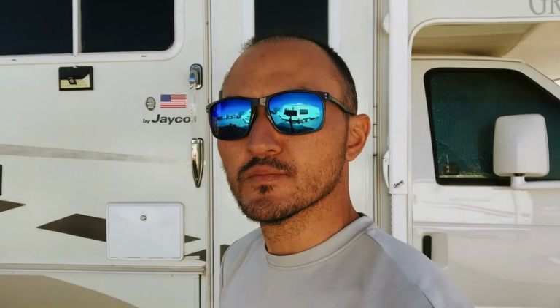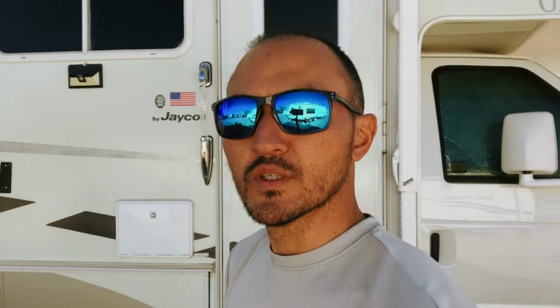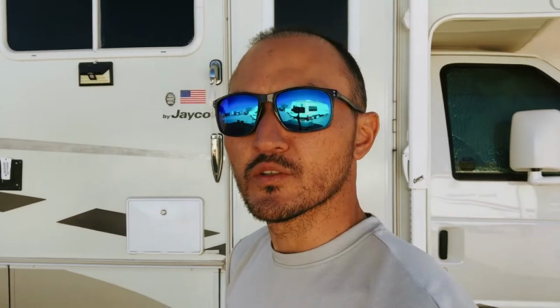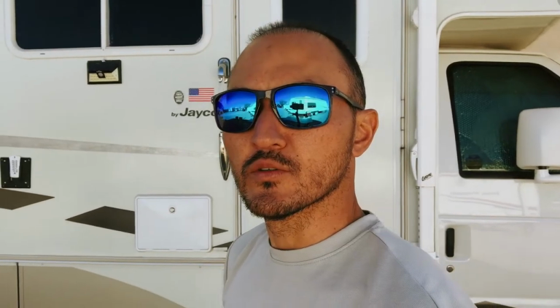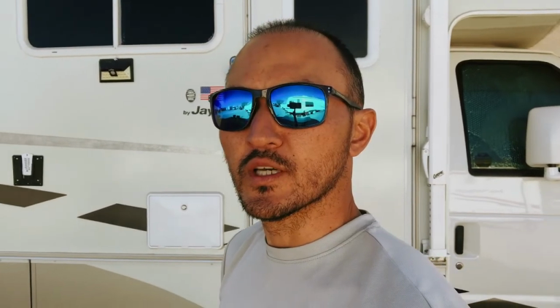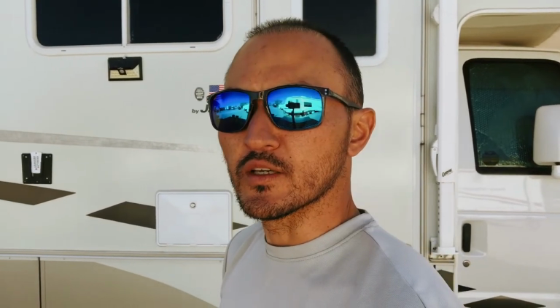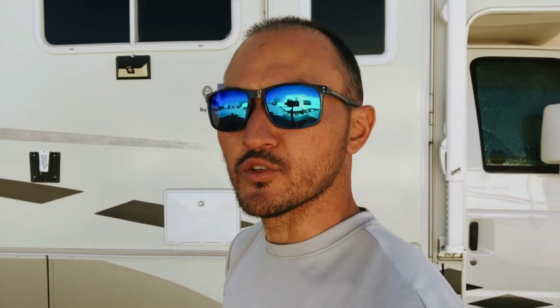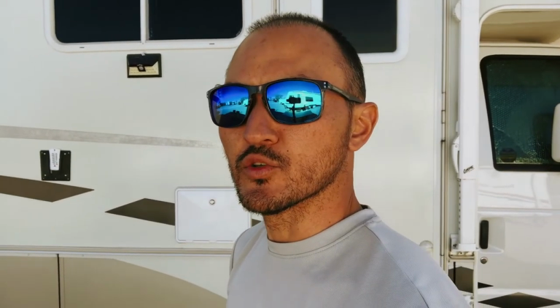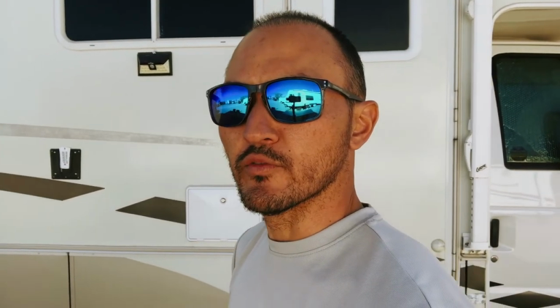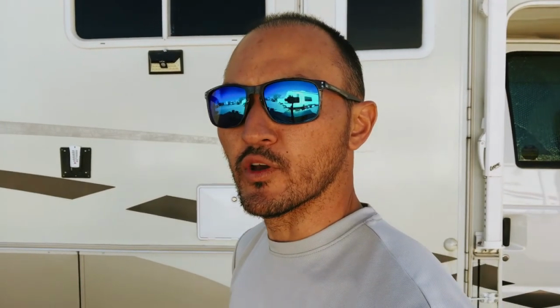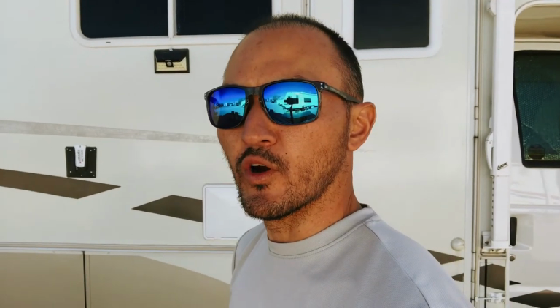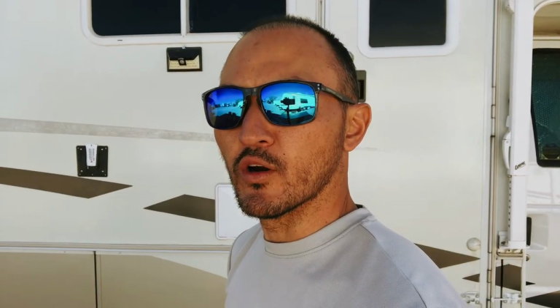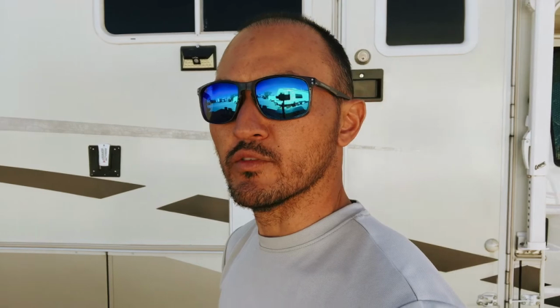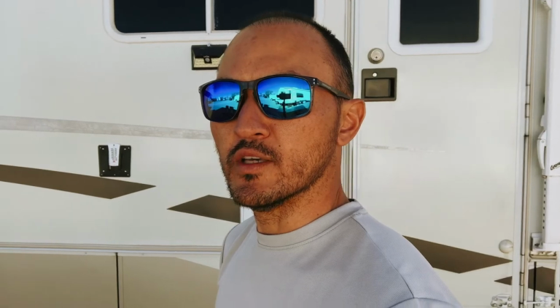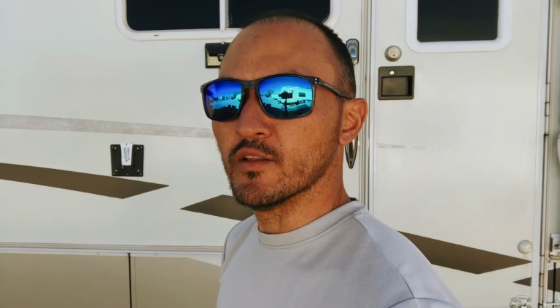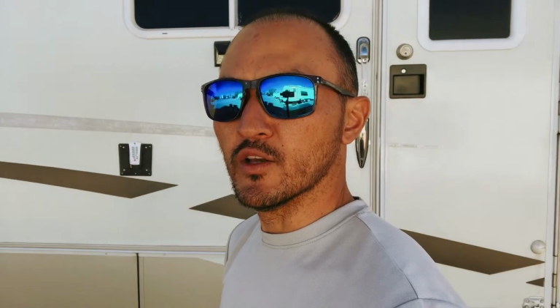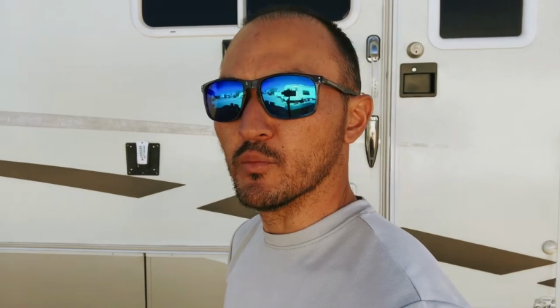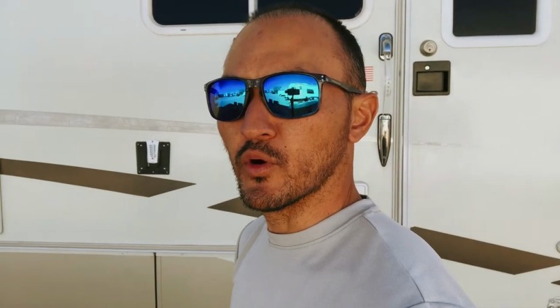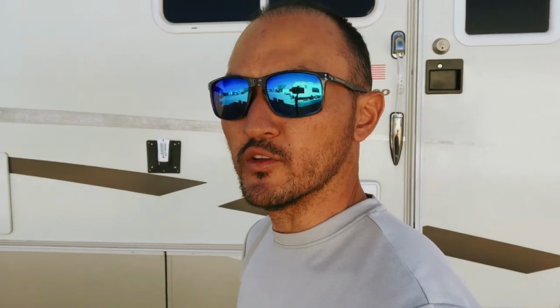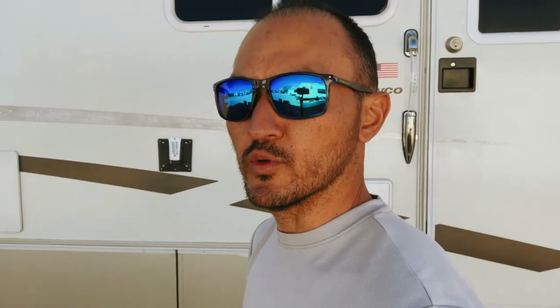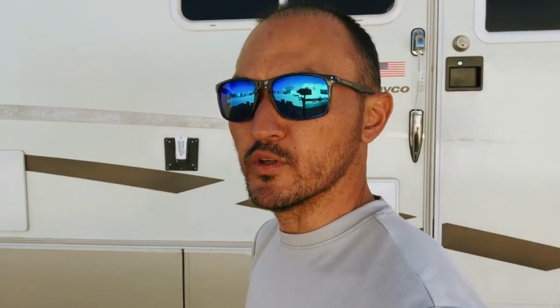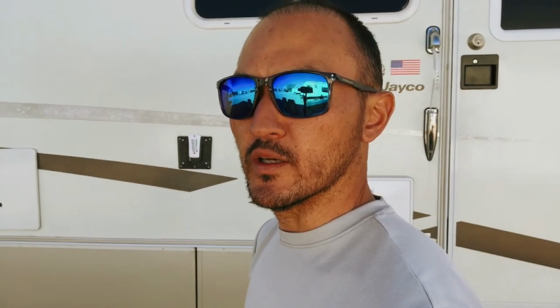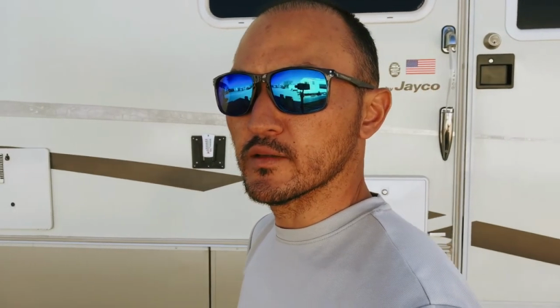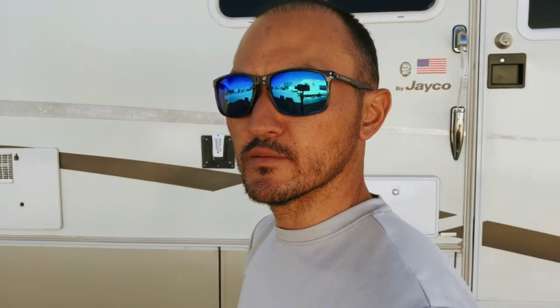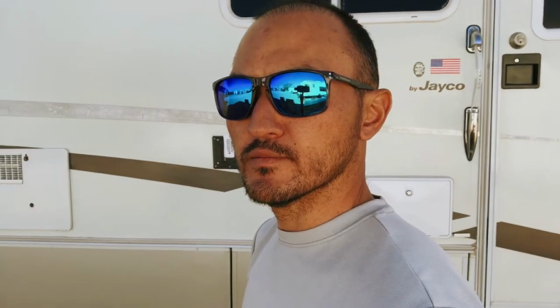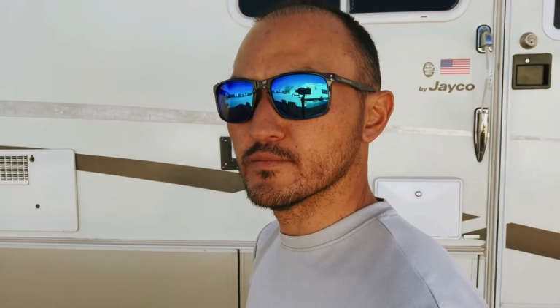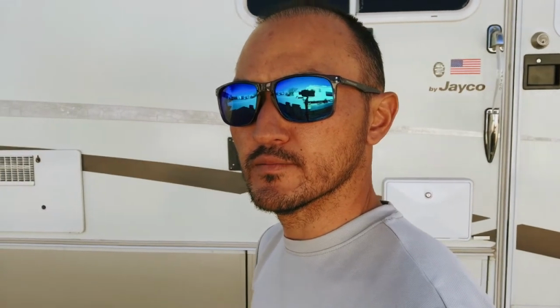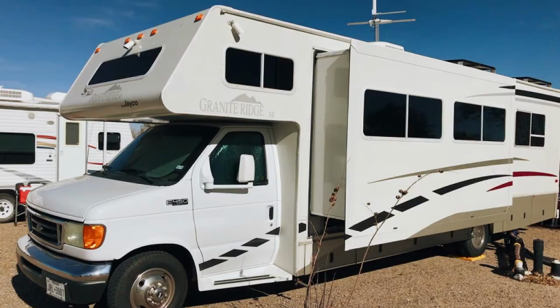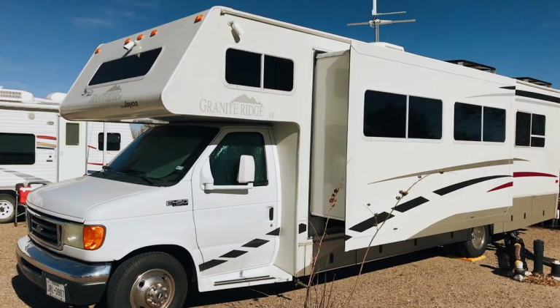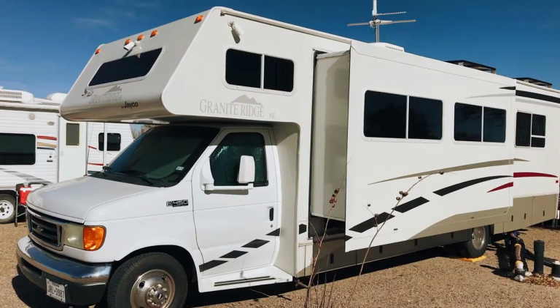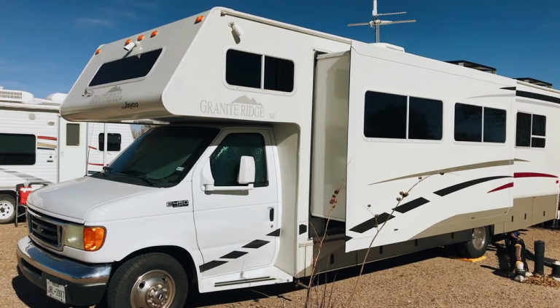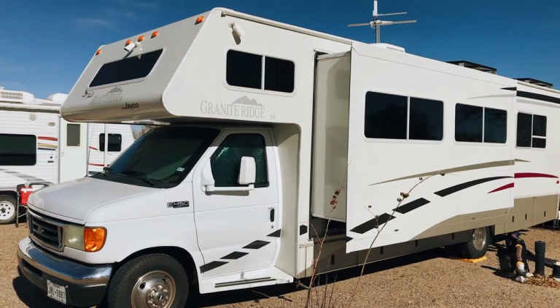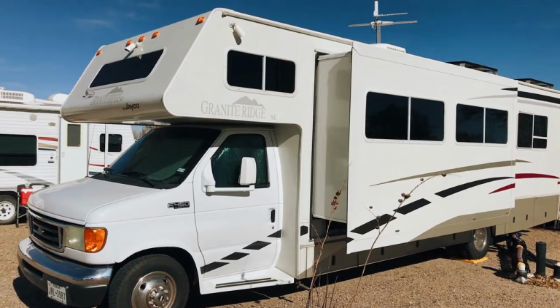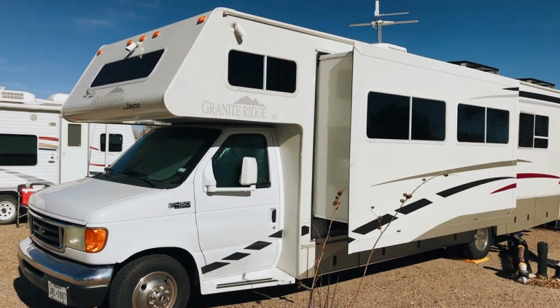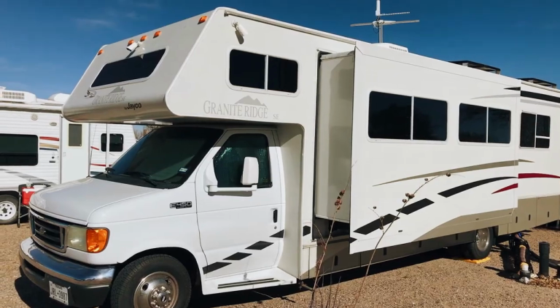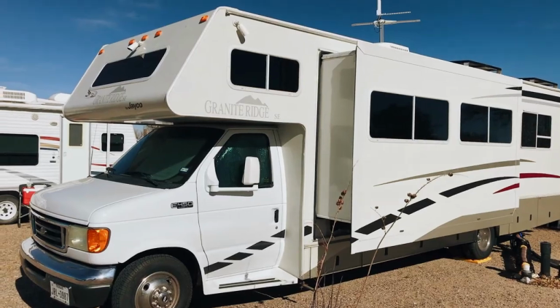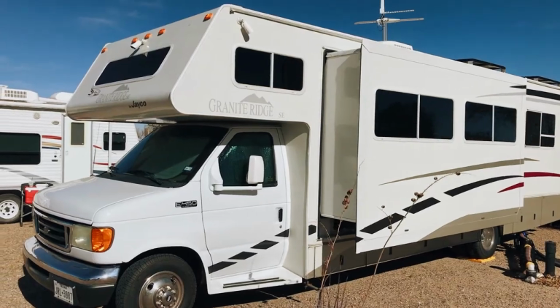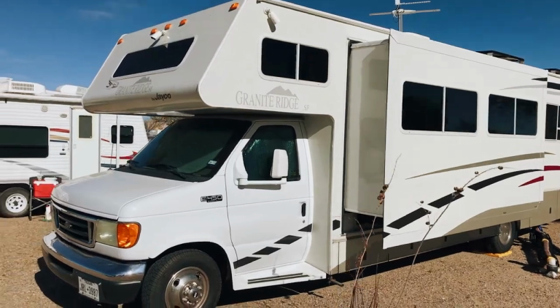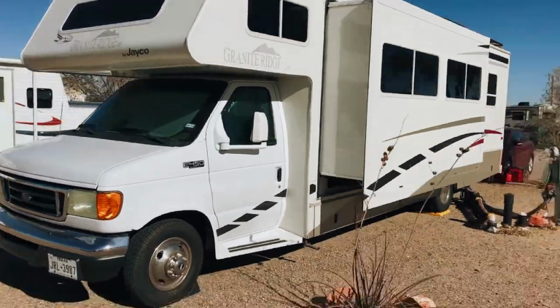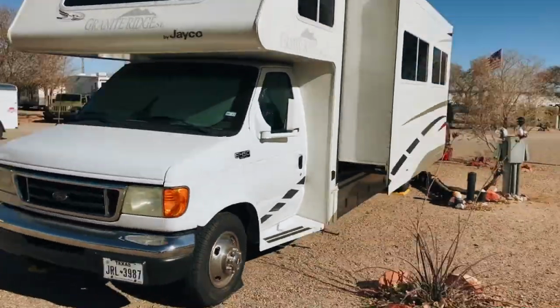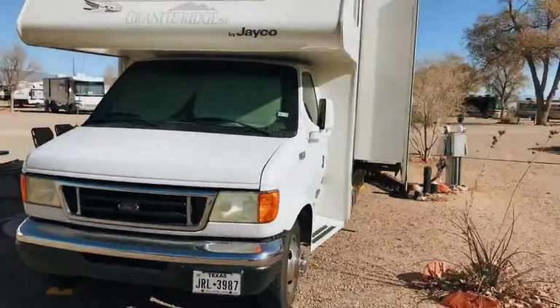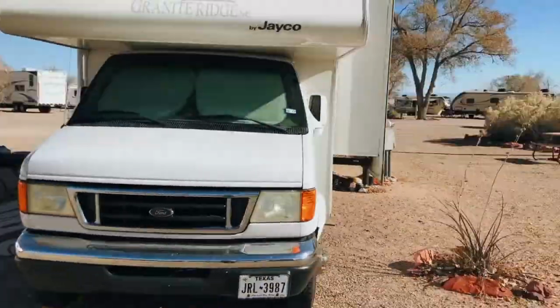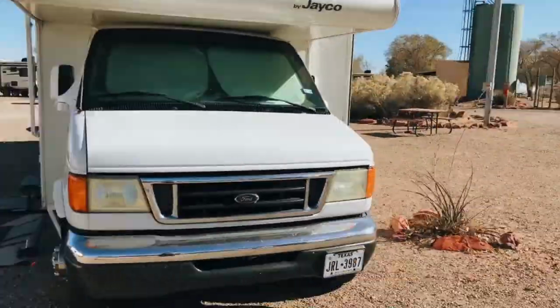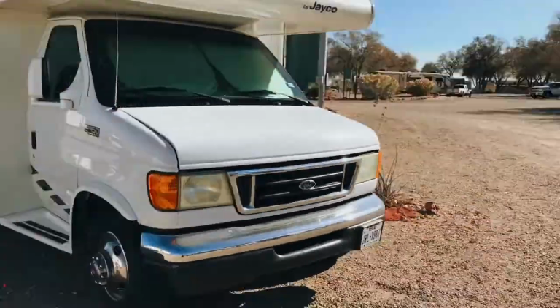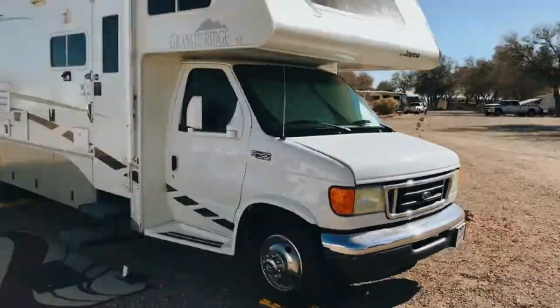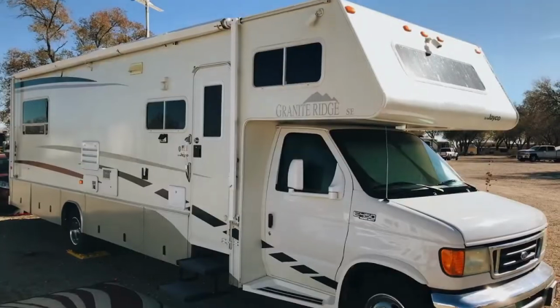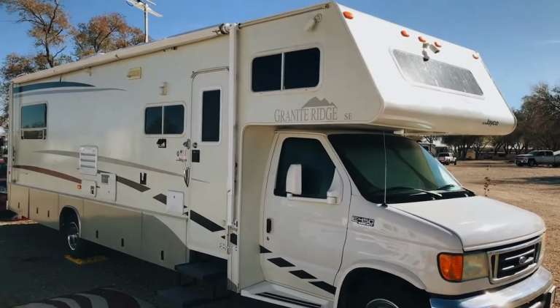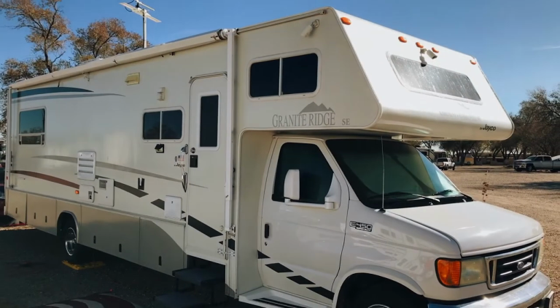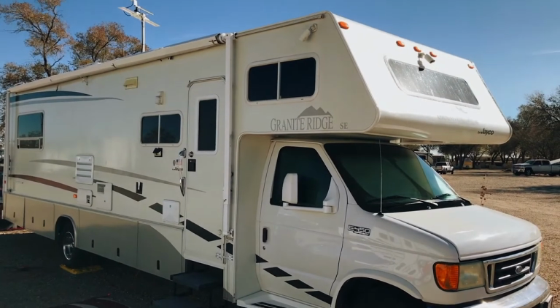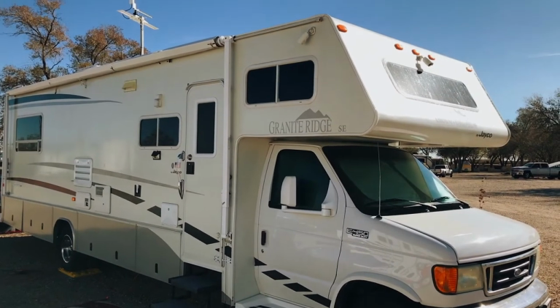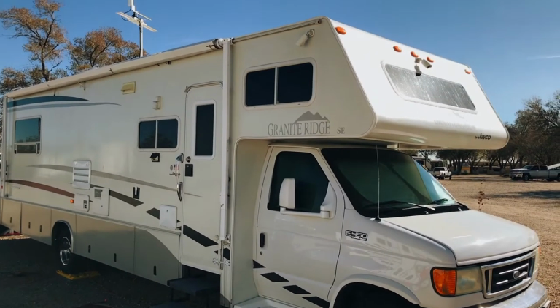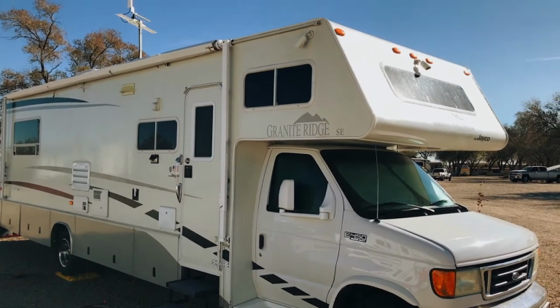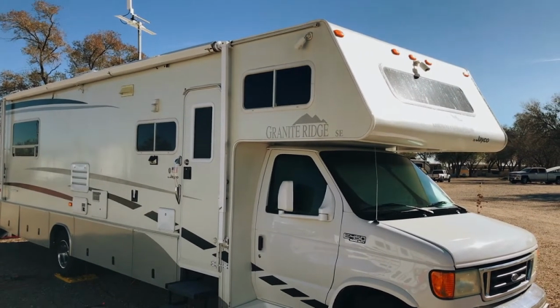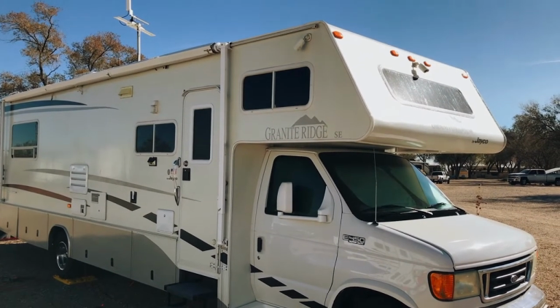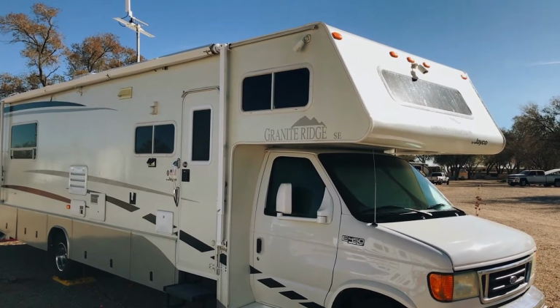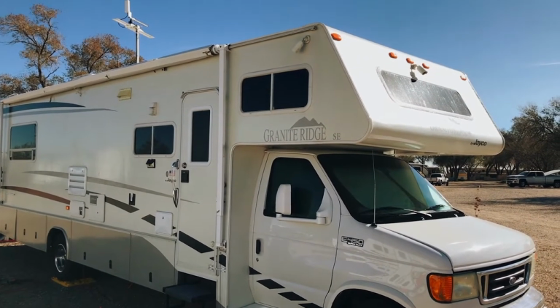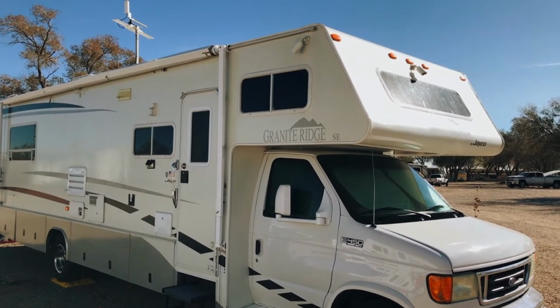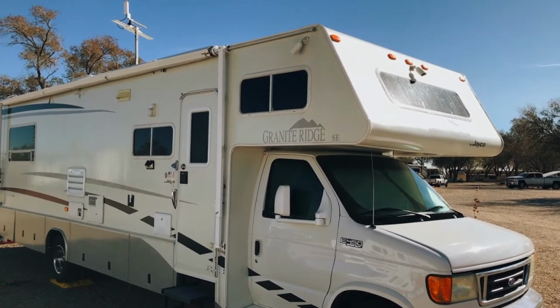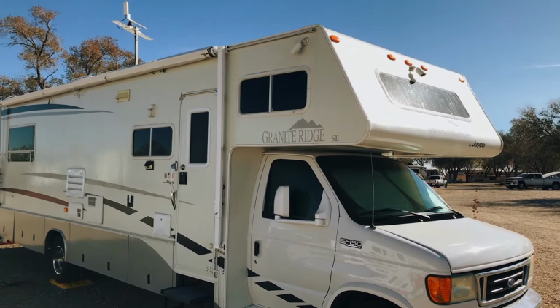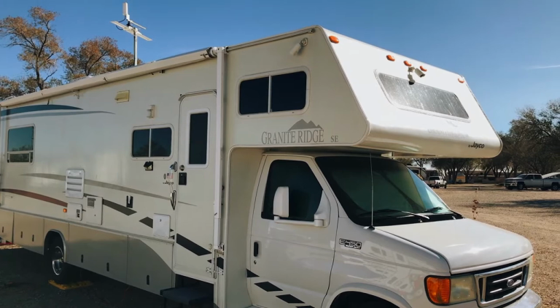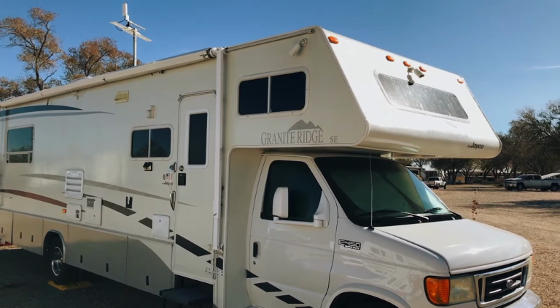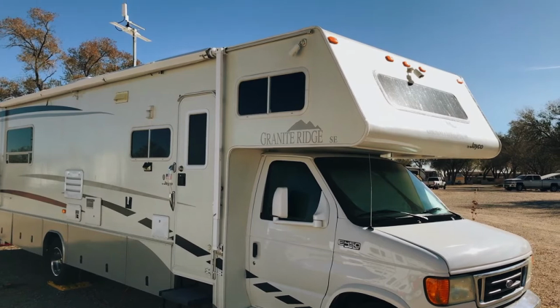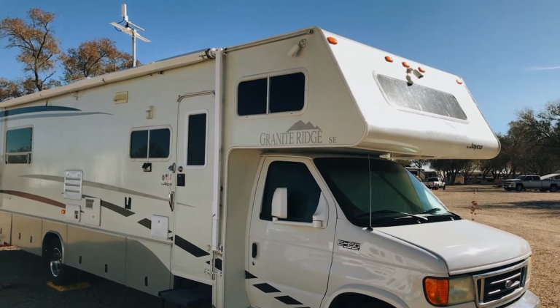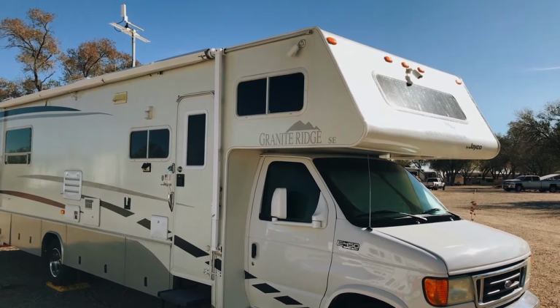Let's go take a tour of the RV and the upgrades we did. Our rig is a 2004 Jayco Granite Ridge 3100SS.